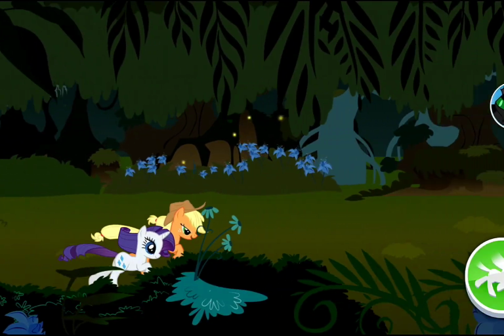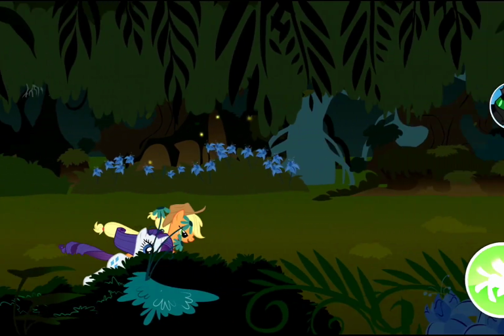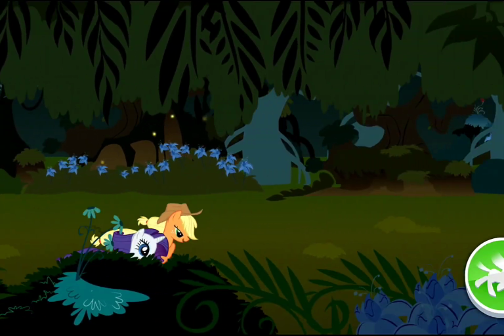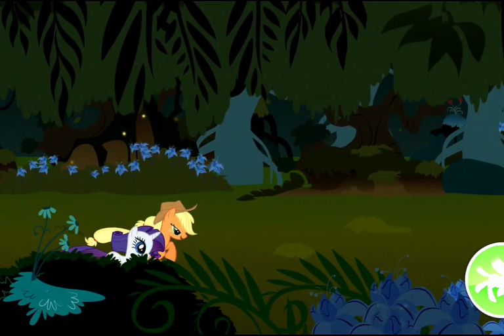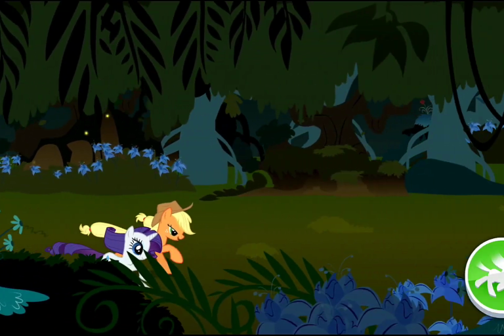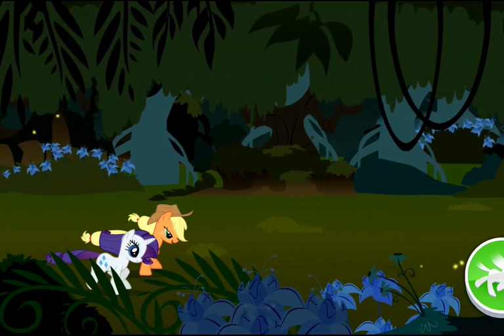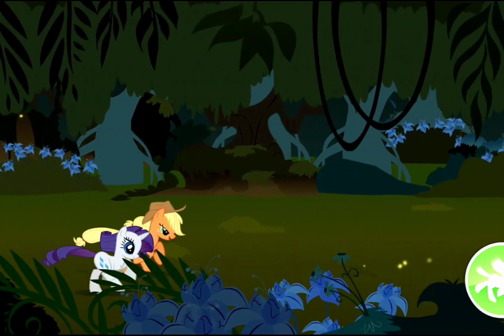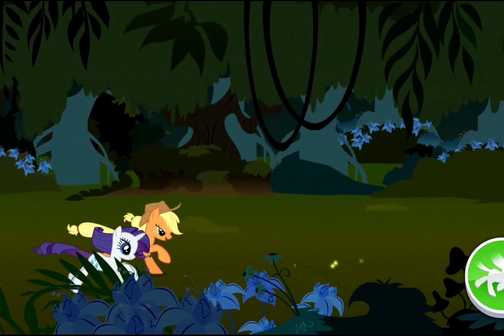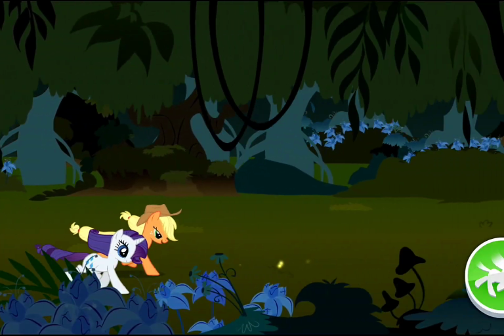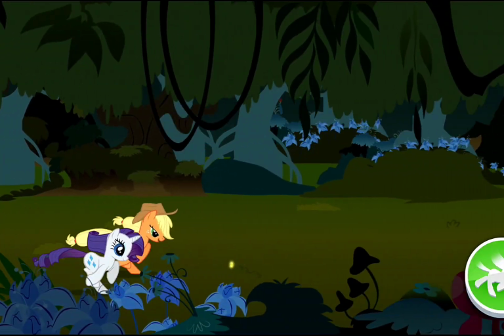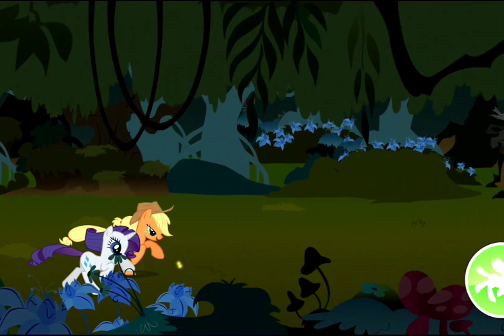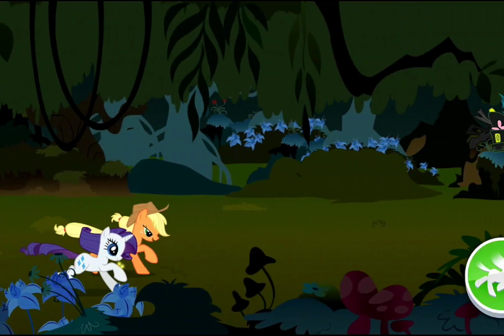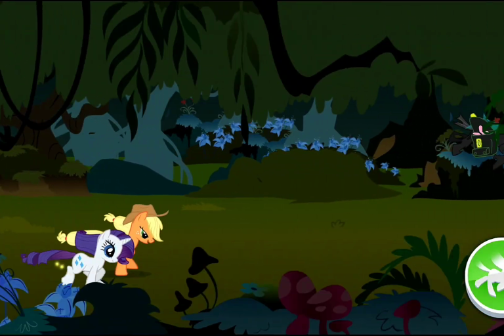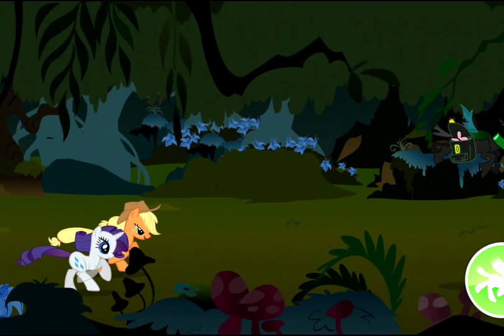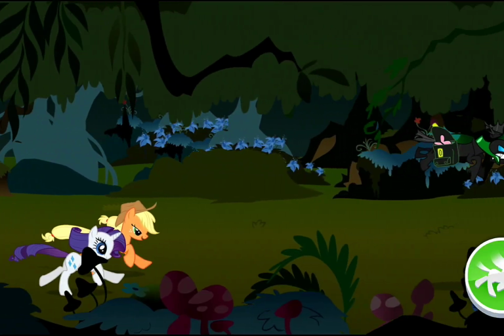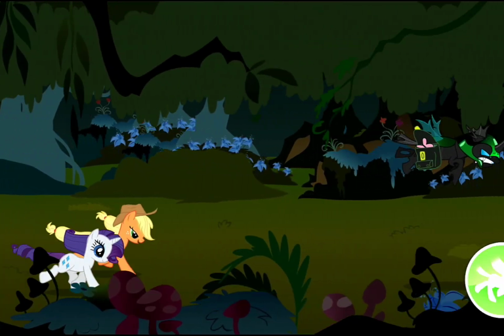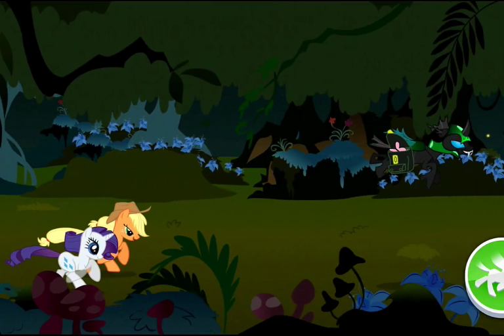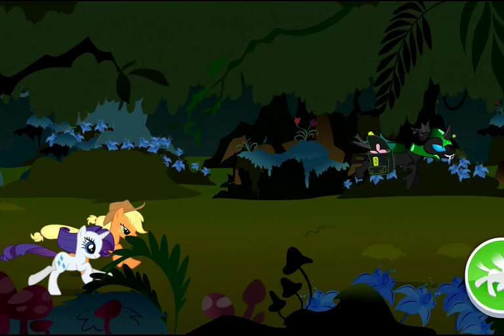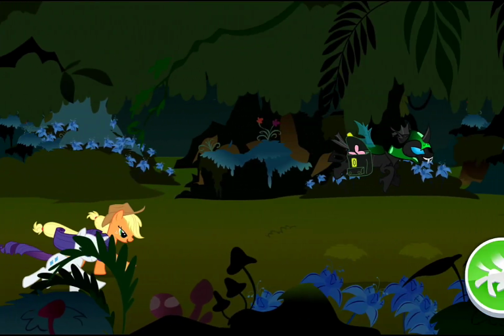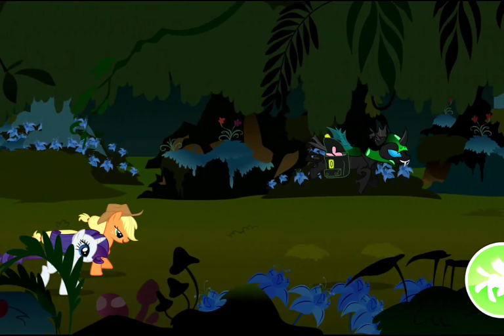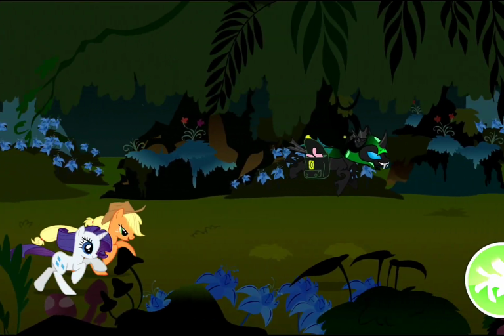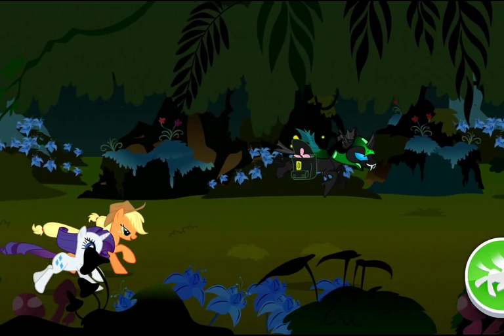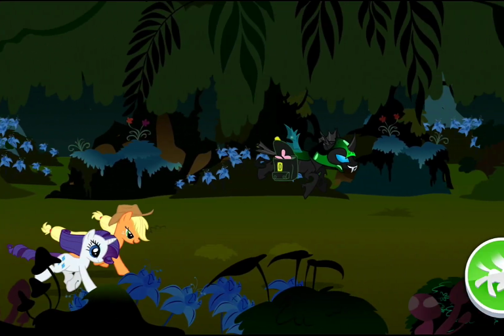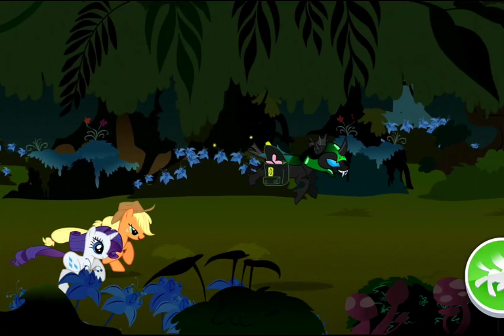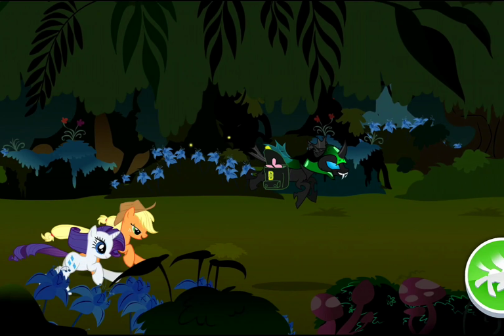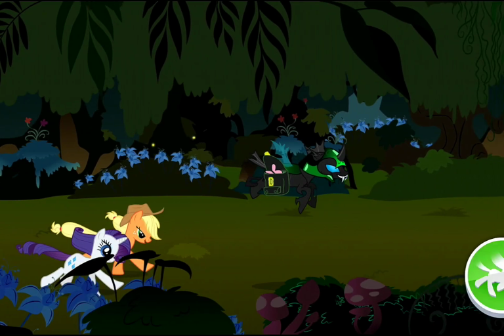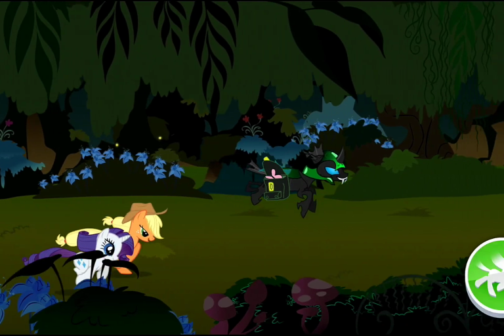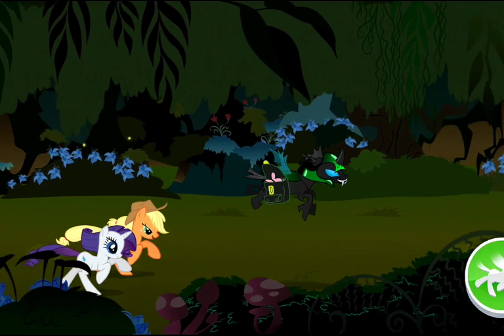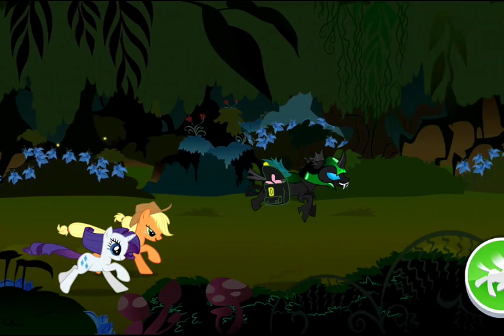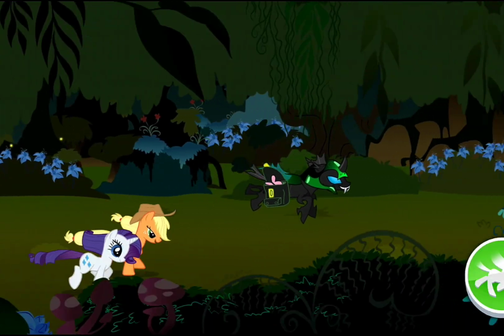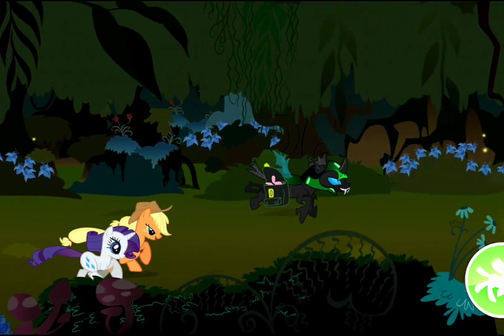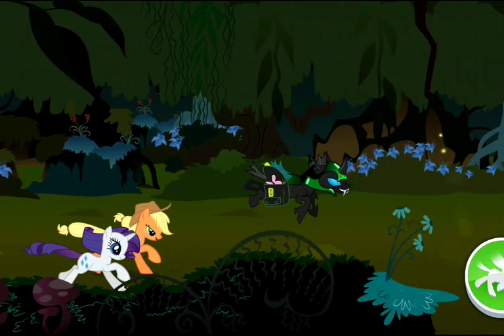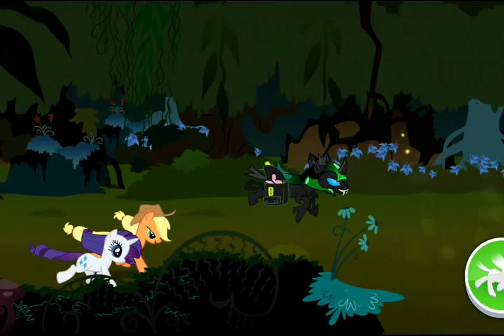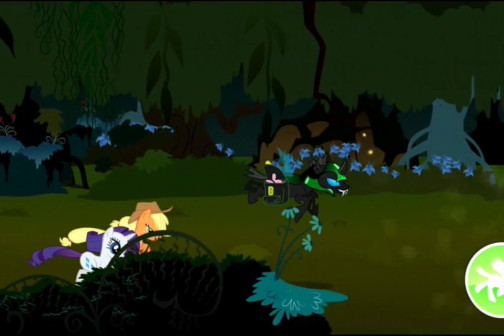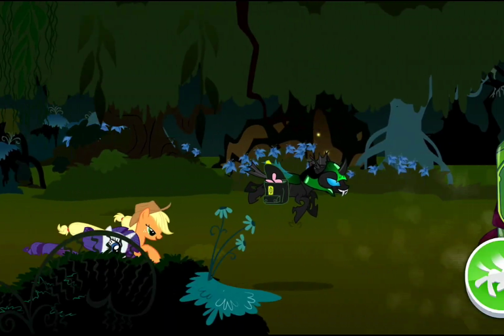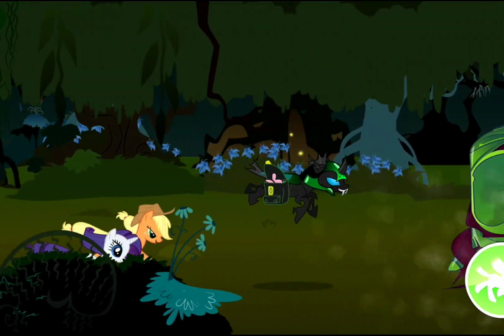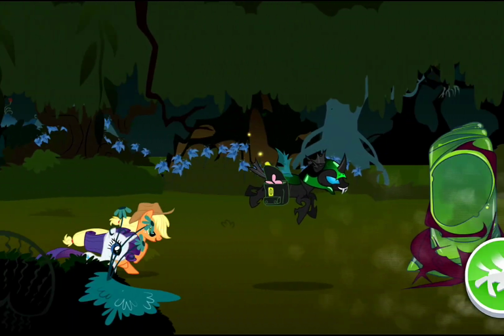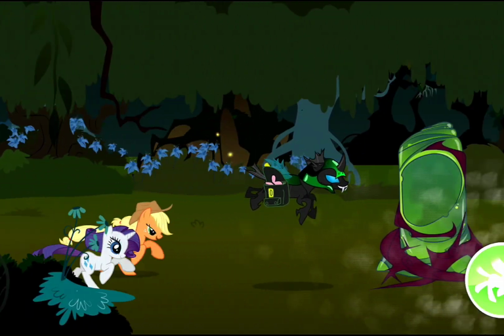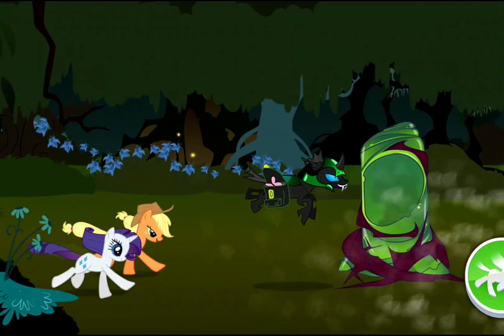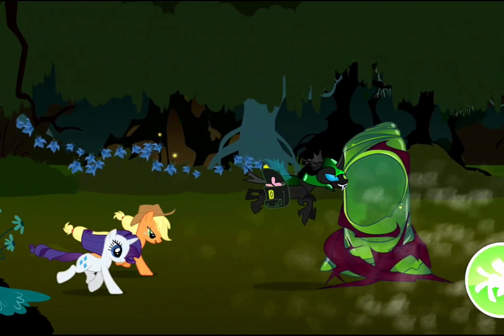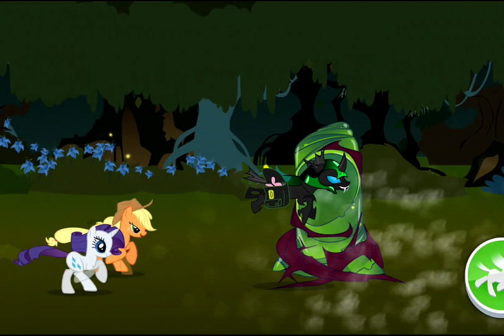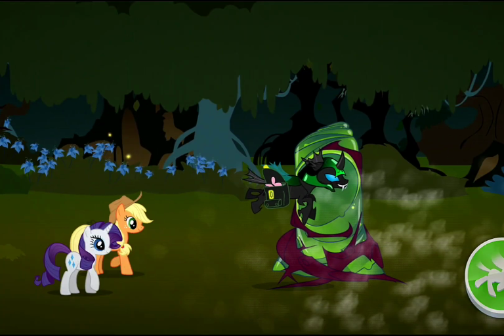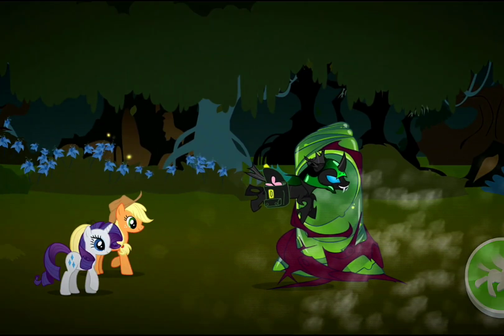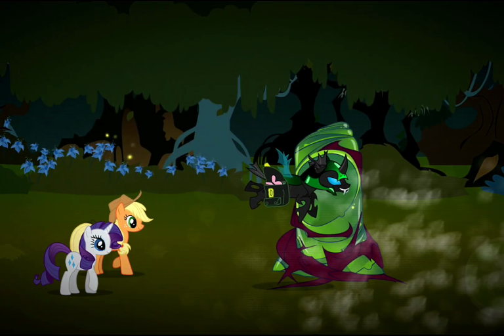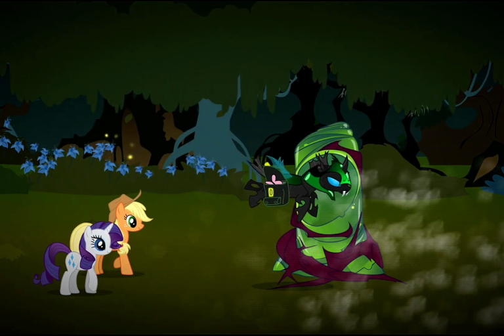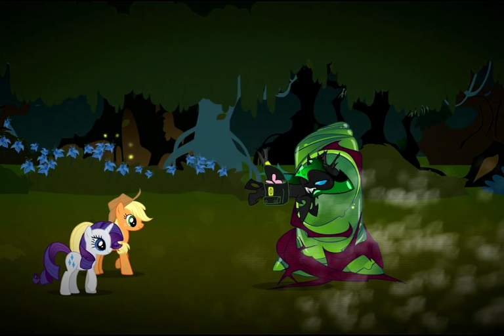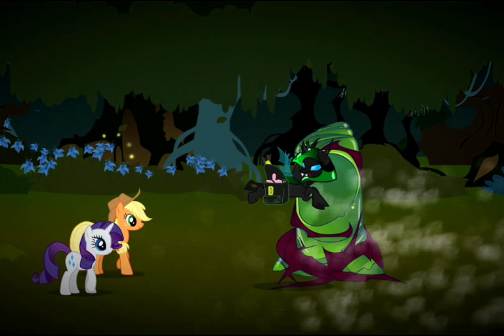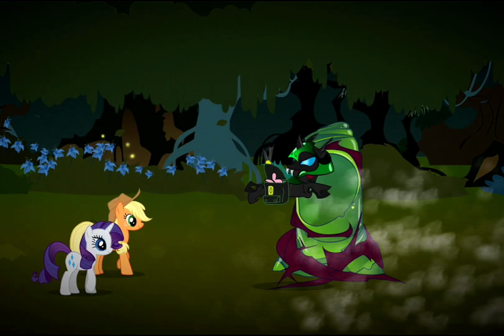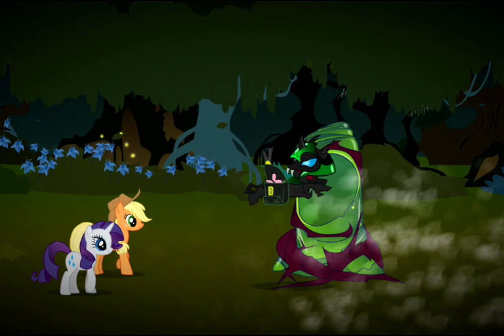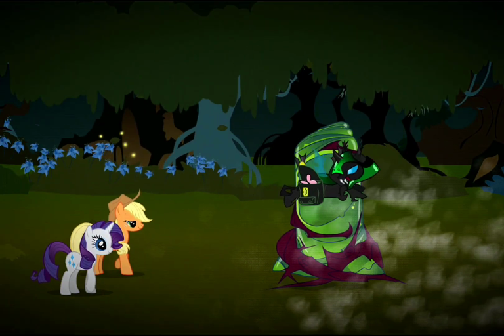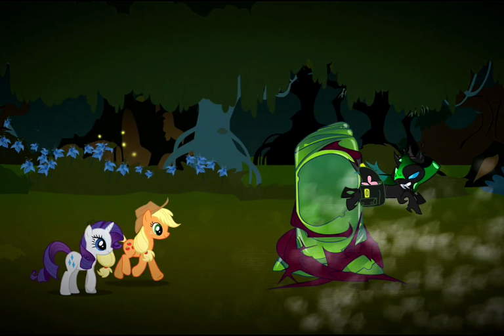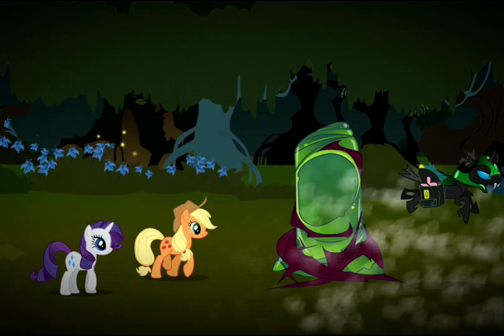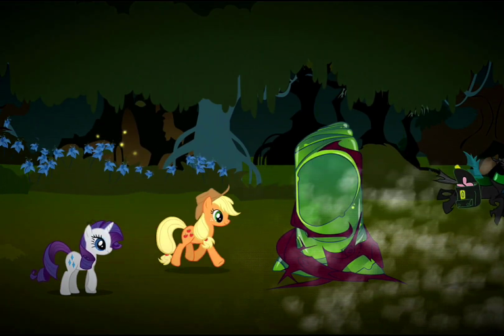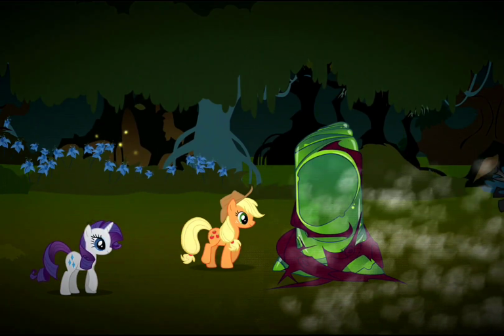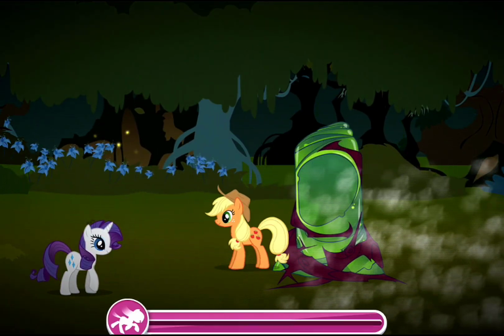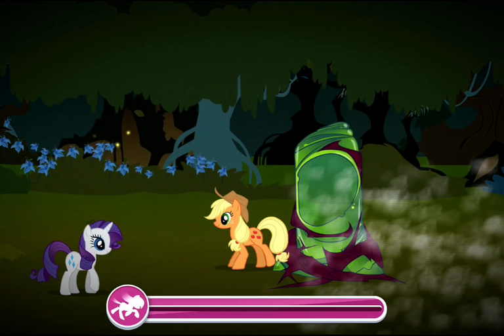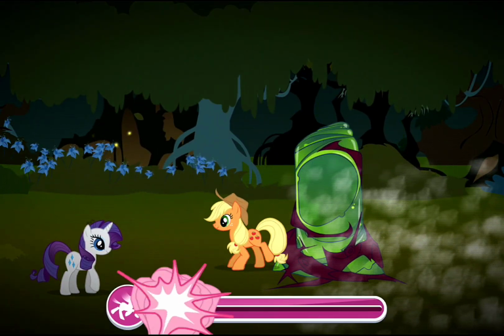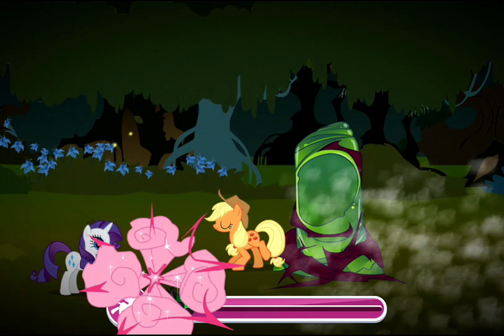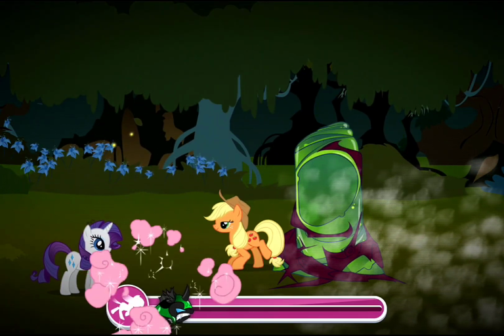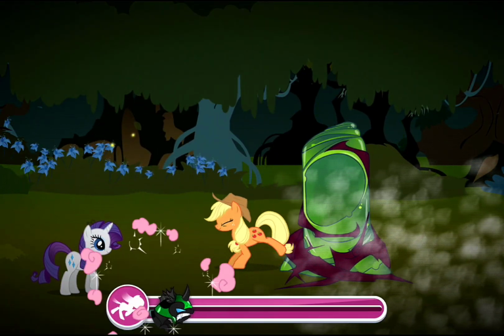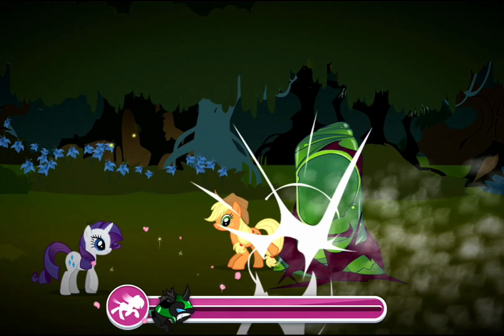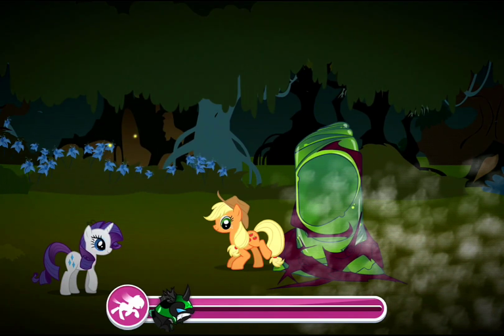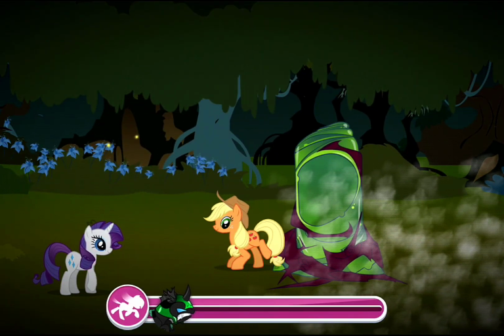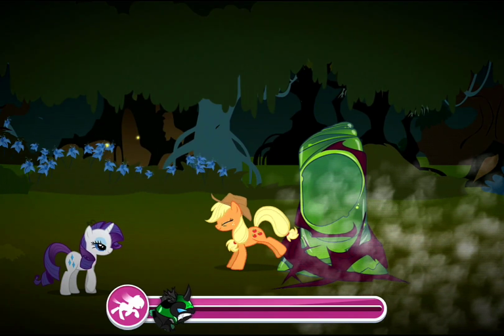Yes! One step closer! Whoa there! Applejack has a mighty kick!